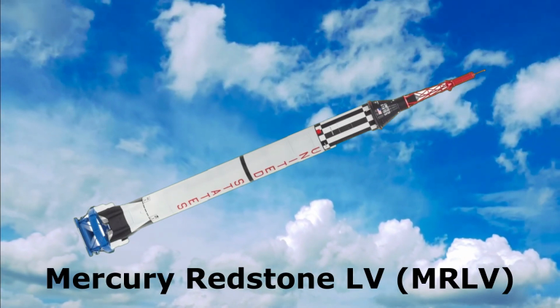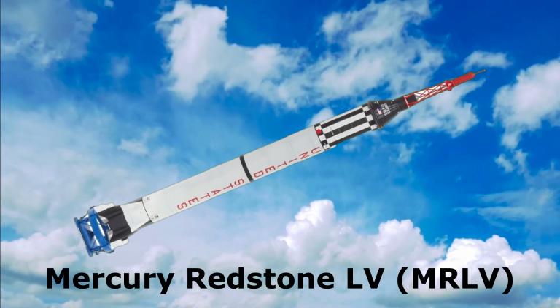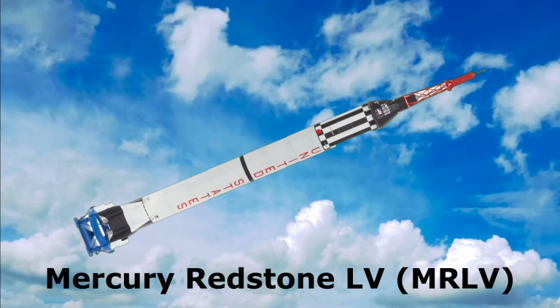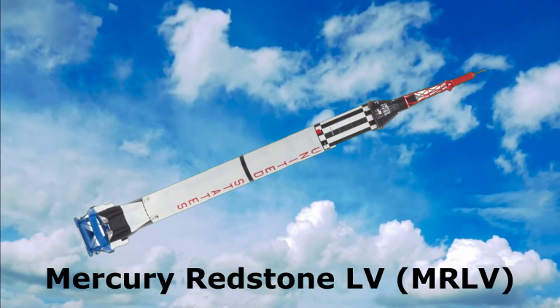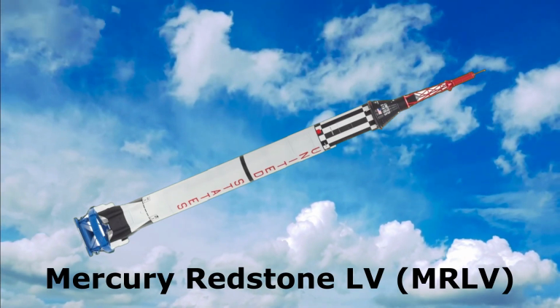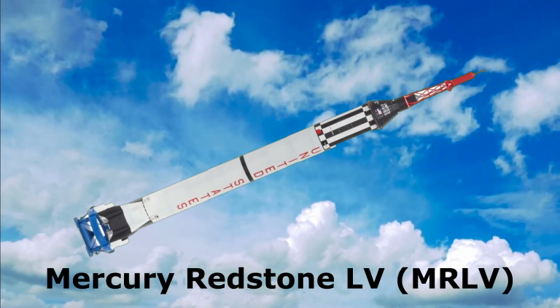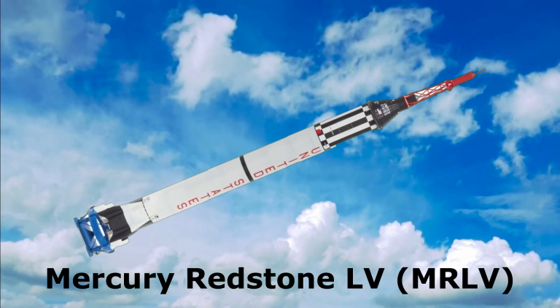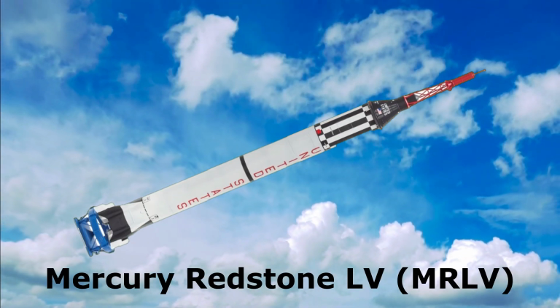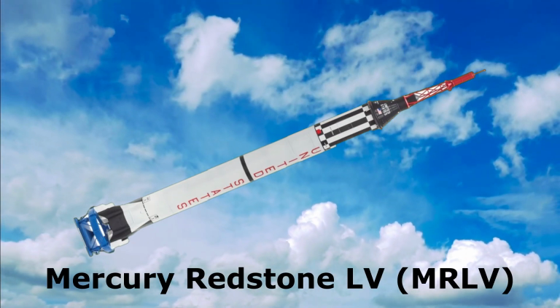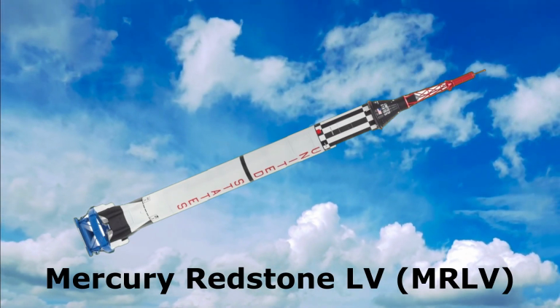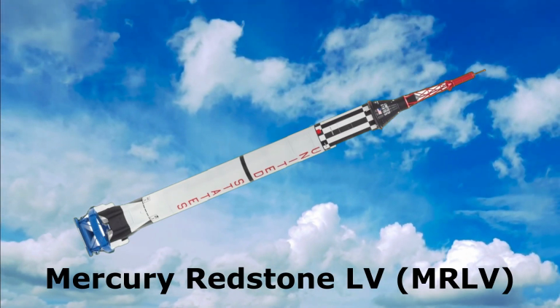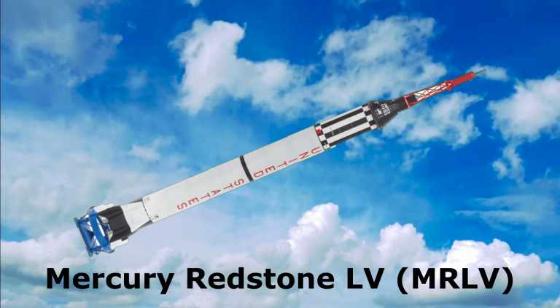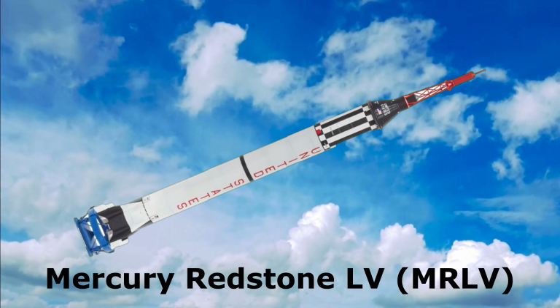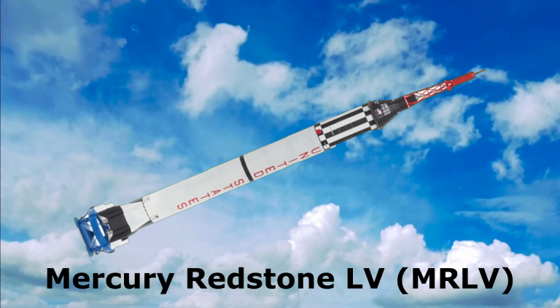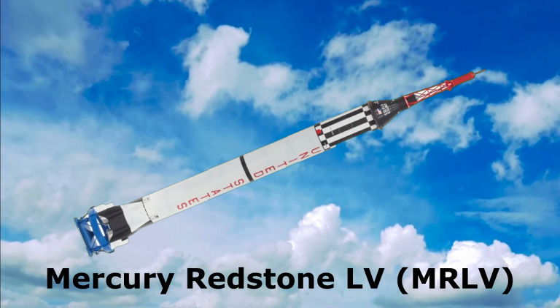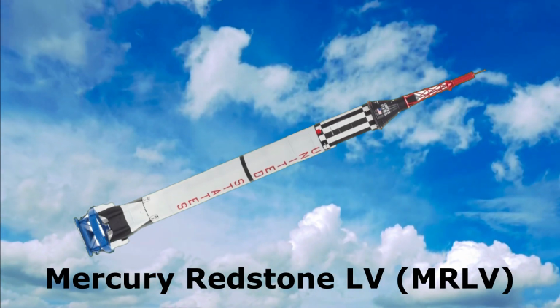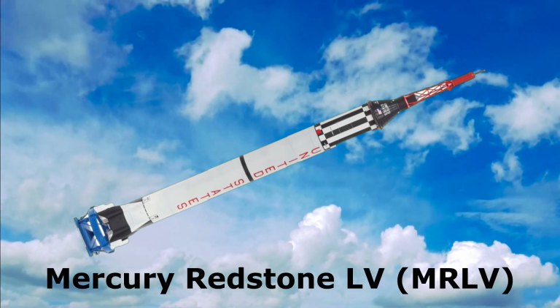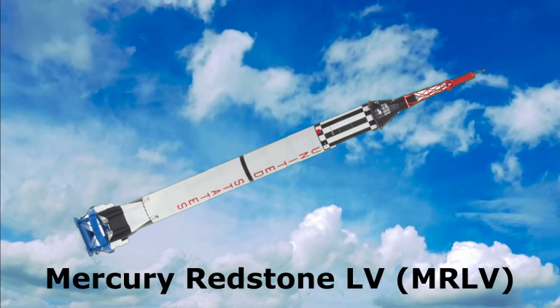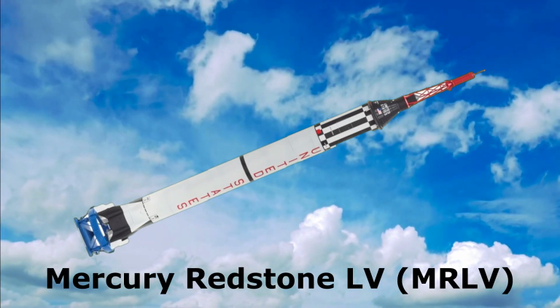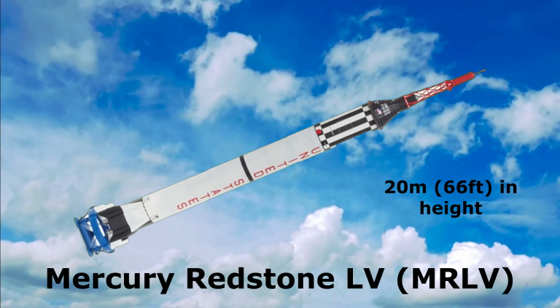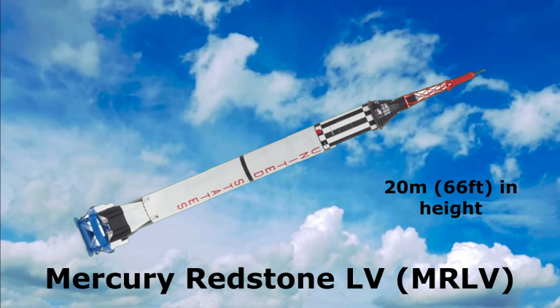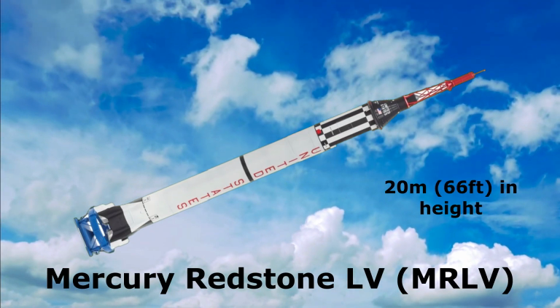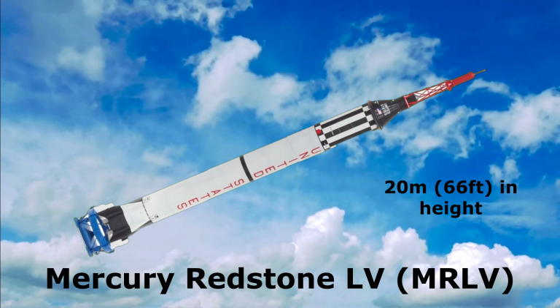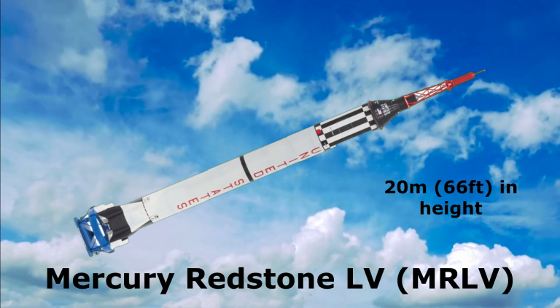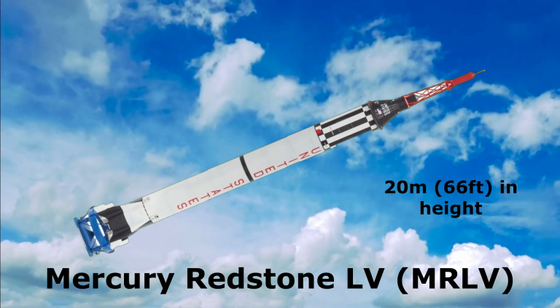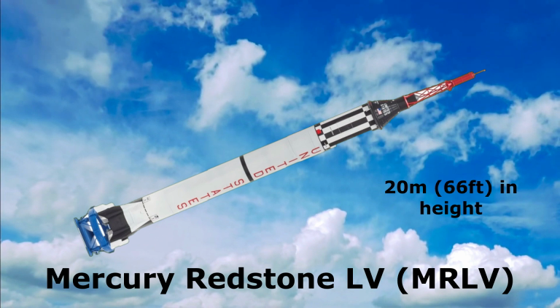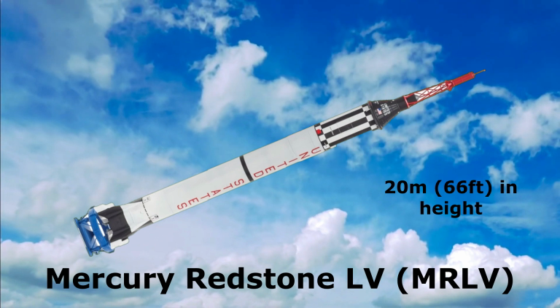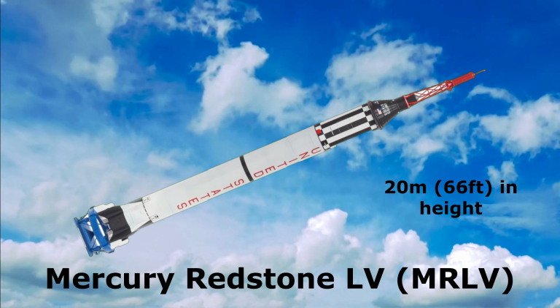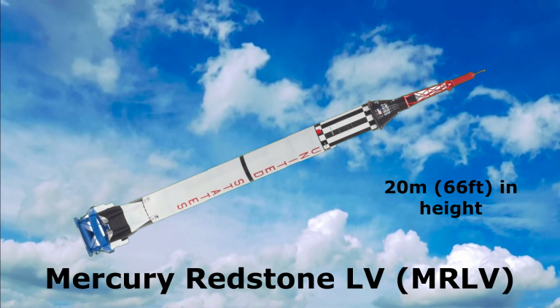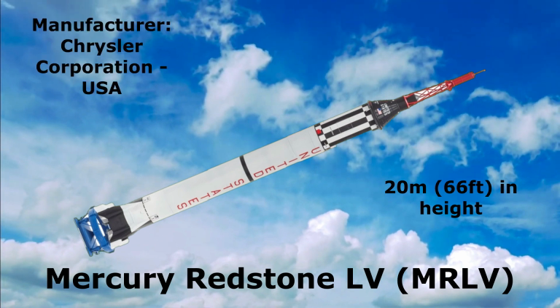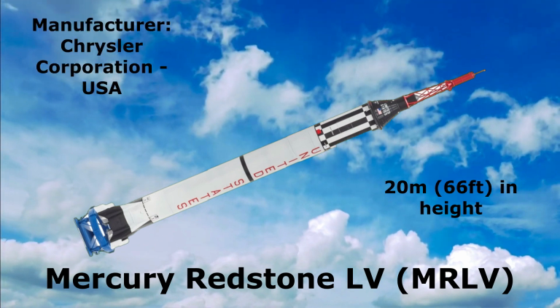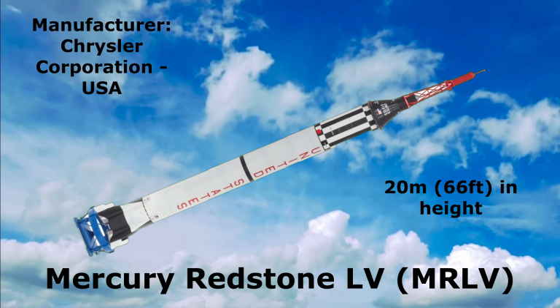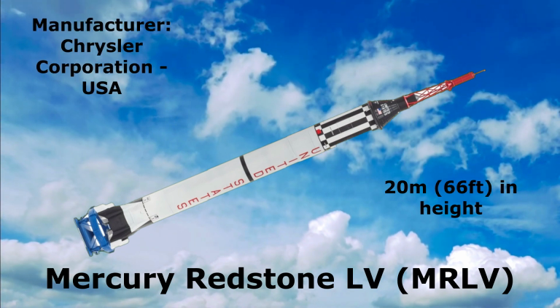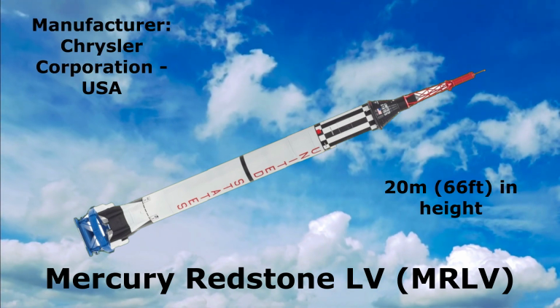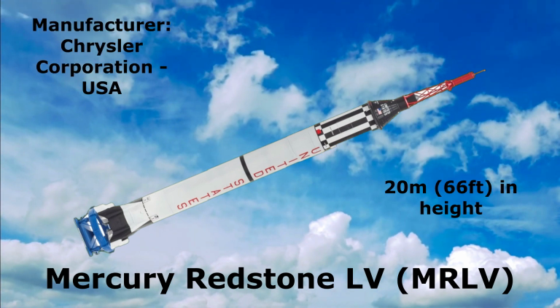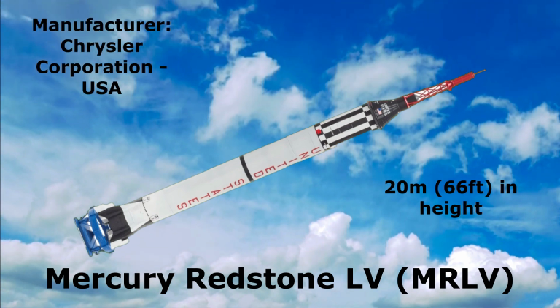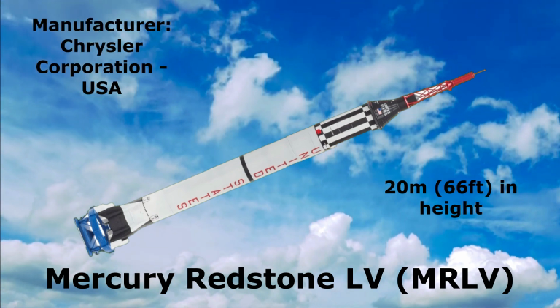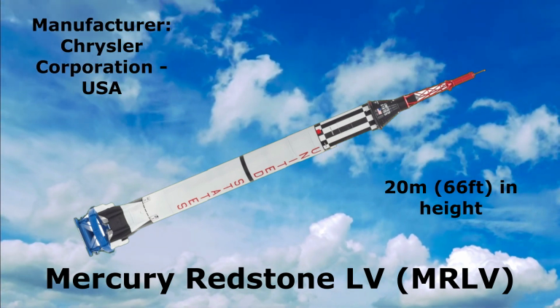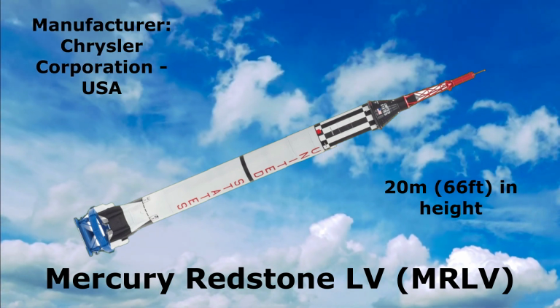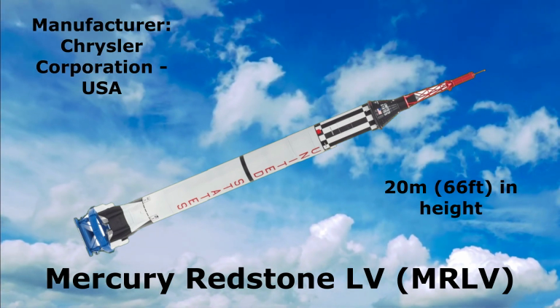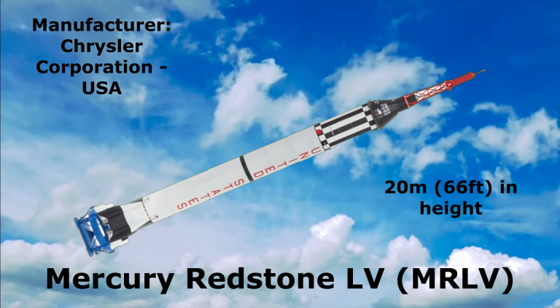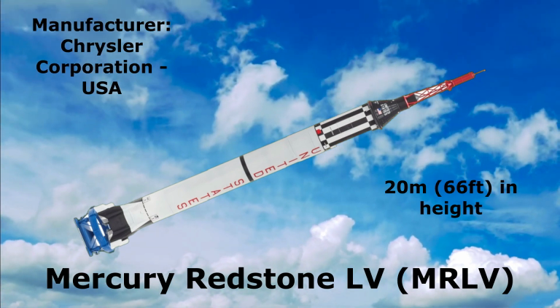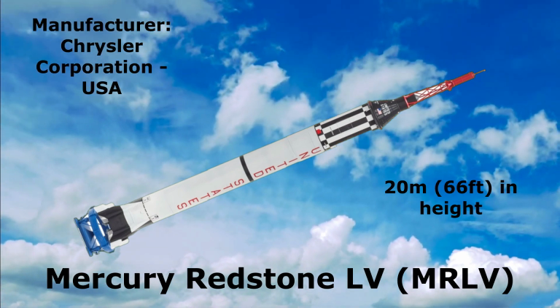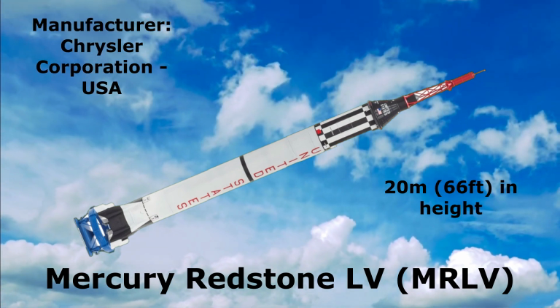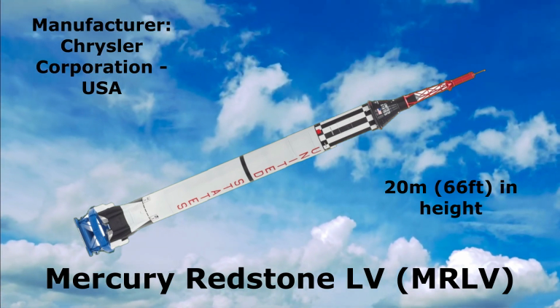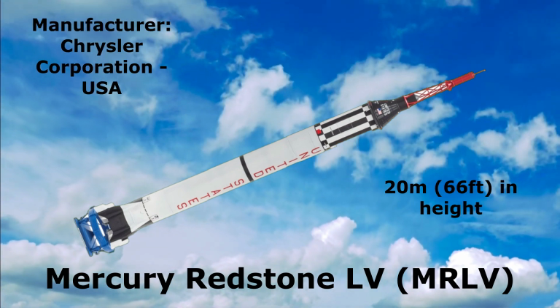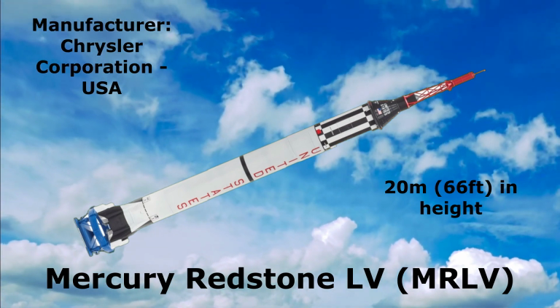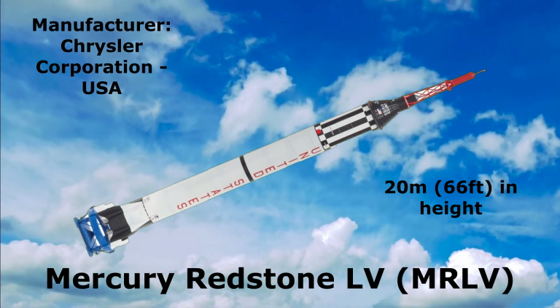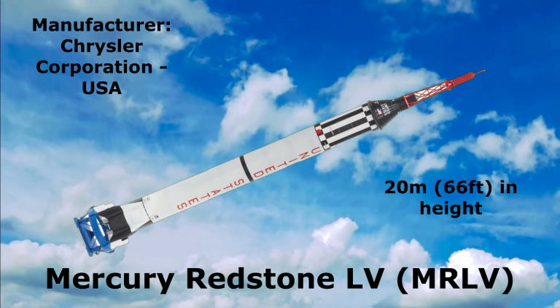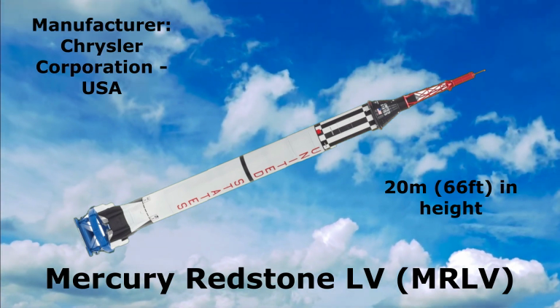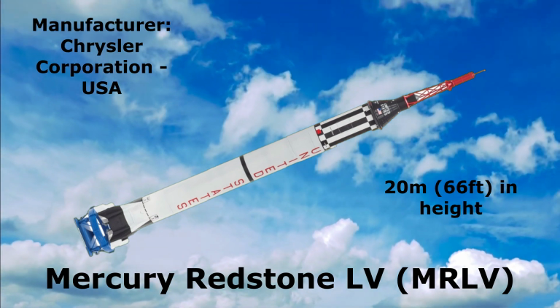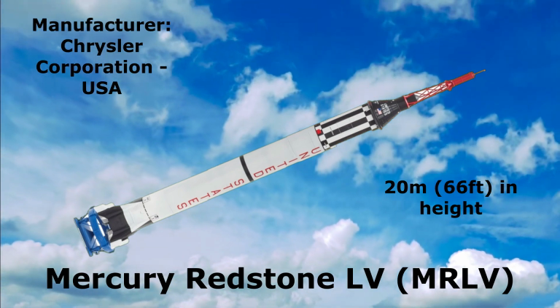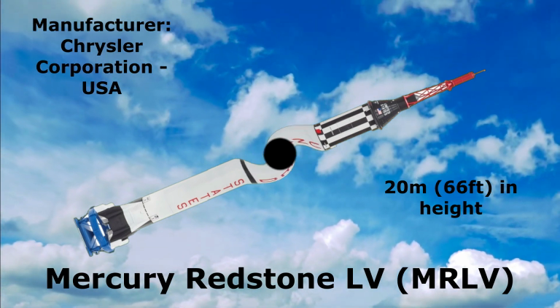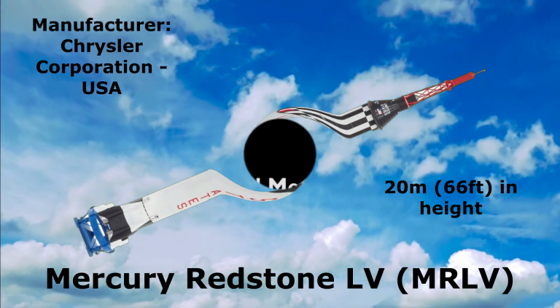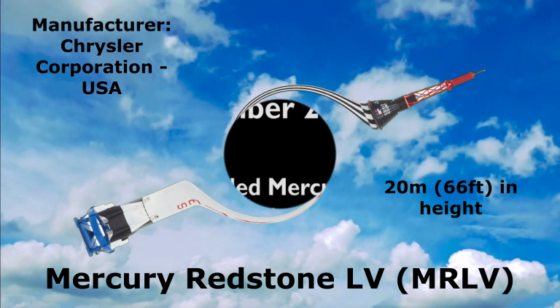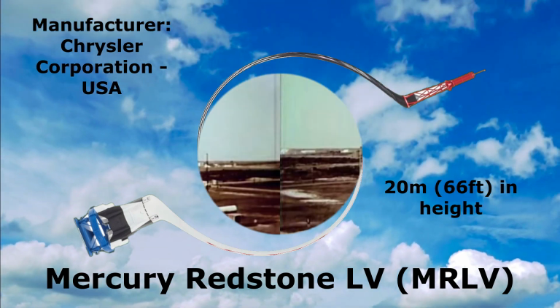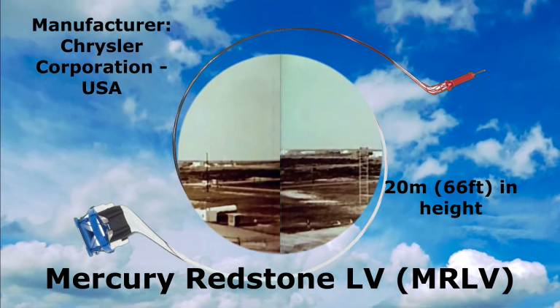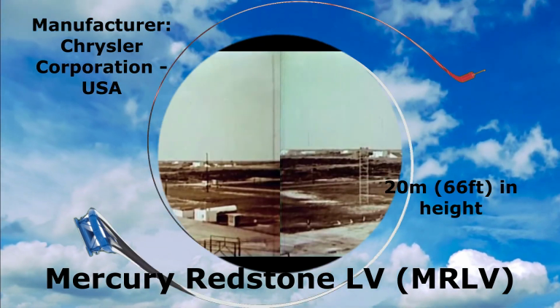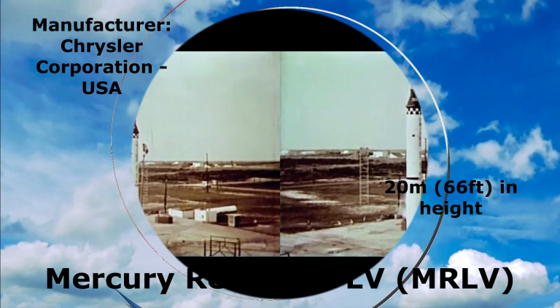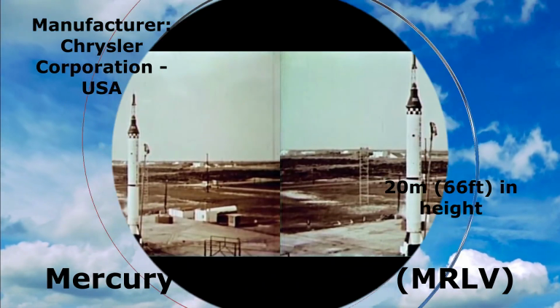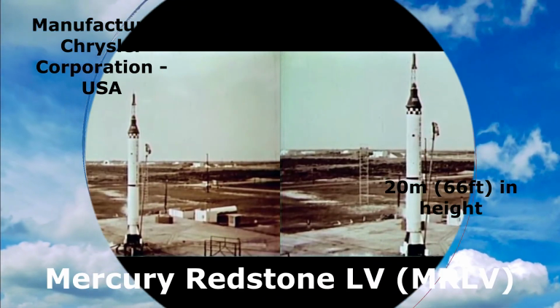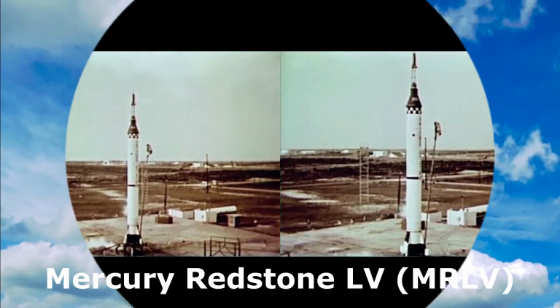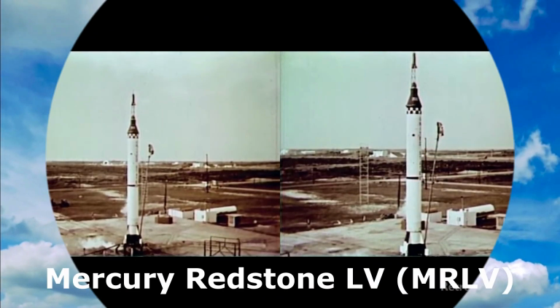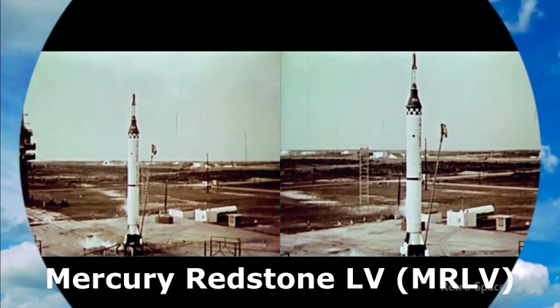Redstone MRLV: 20 meters in height, manufactured by Chrysler Corporation, United States.